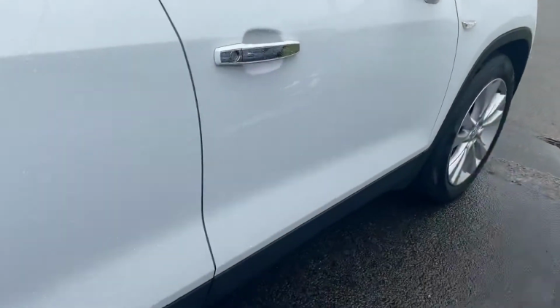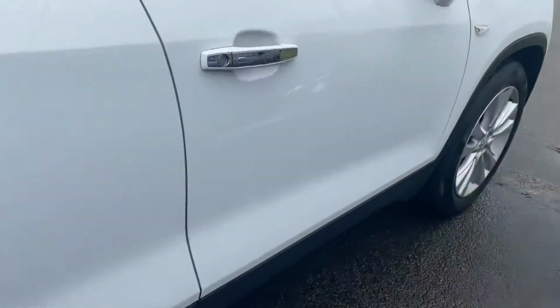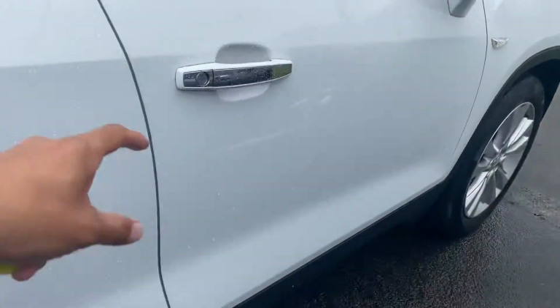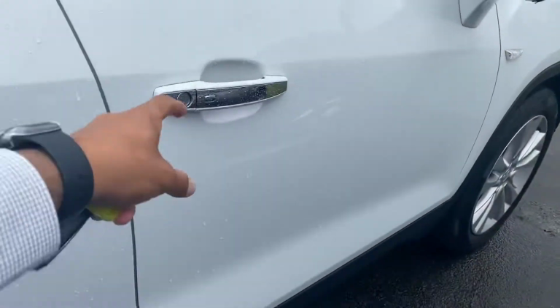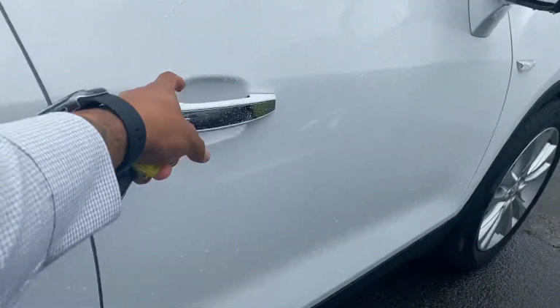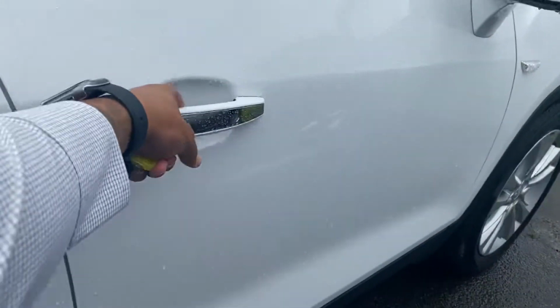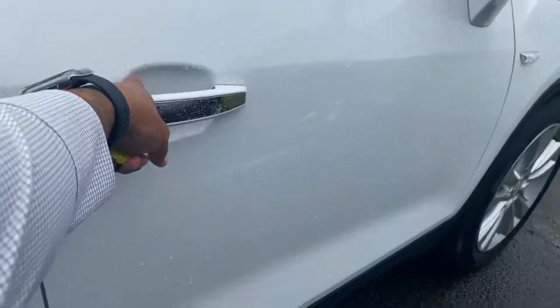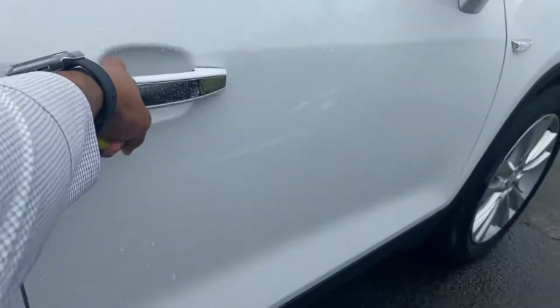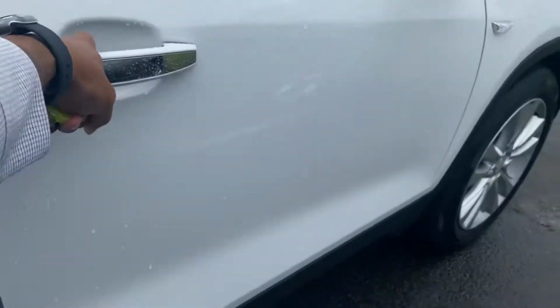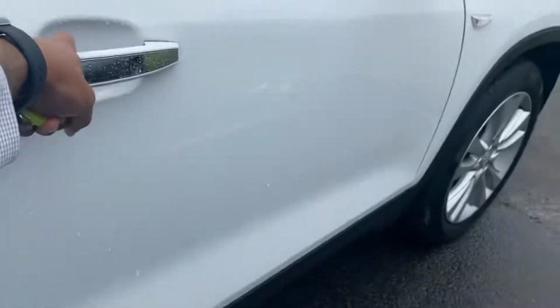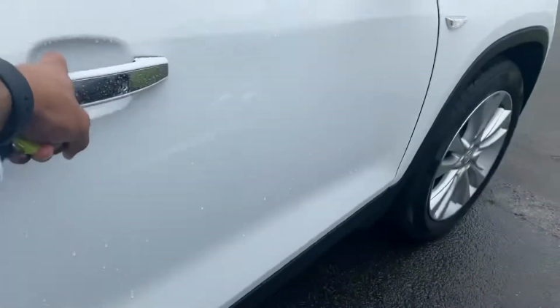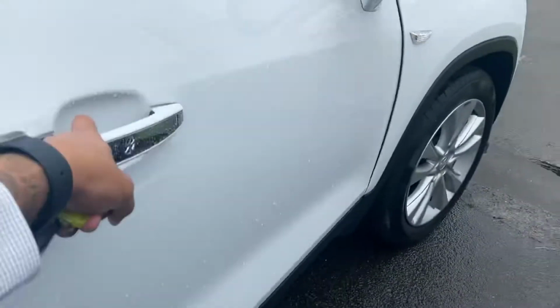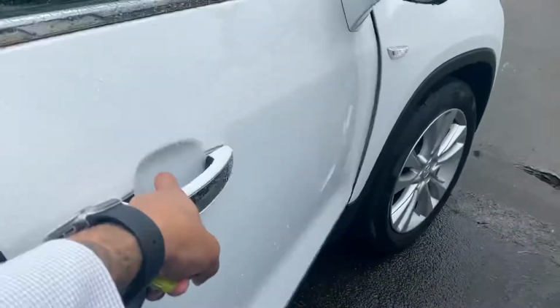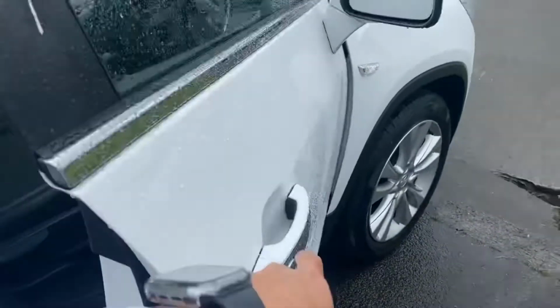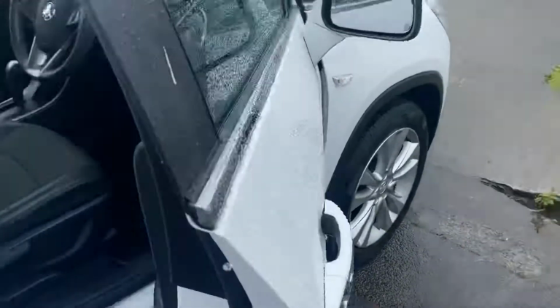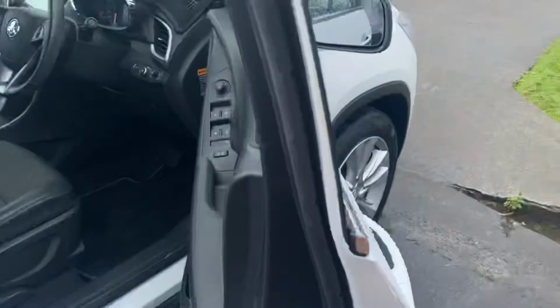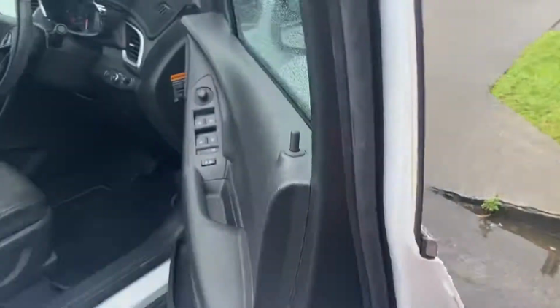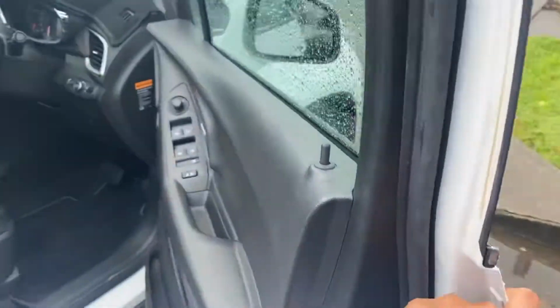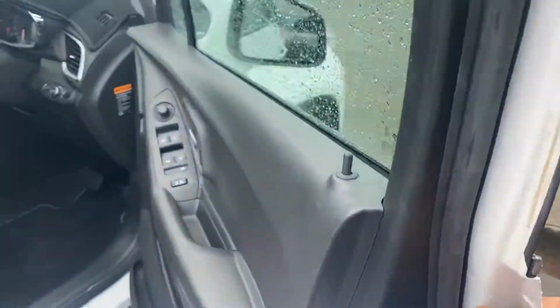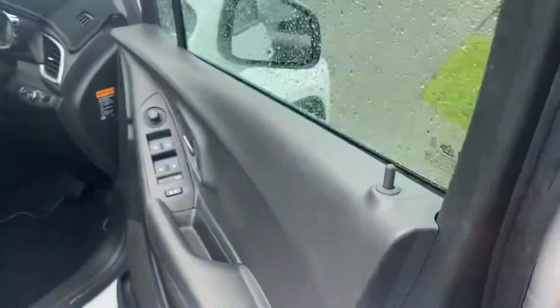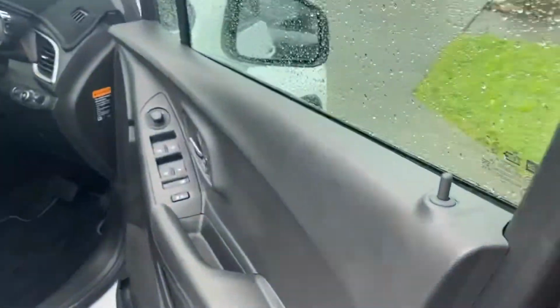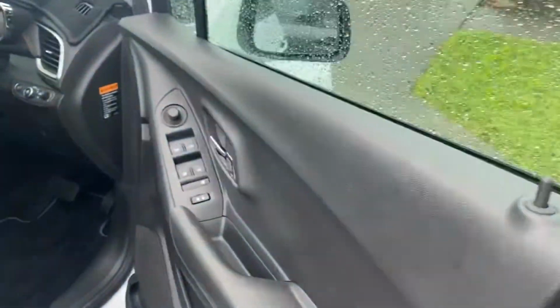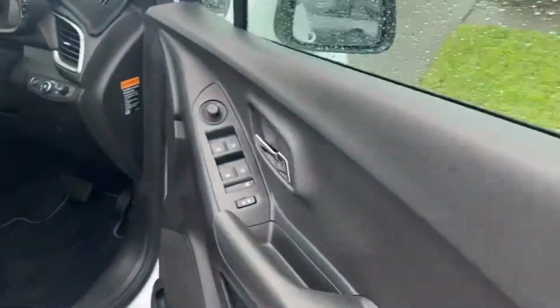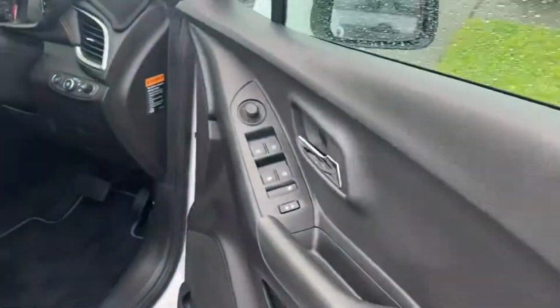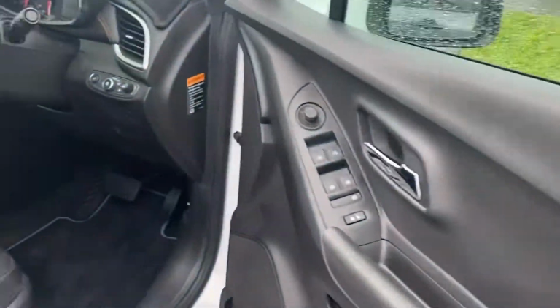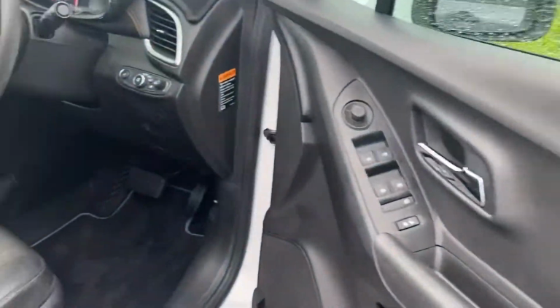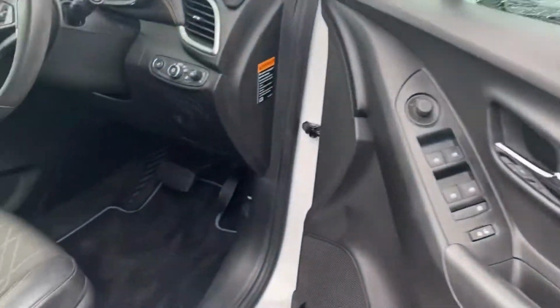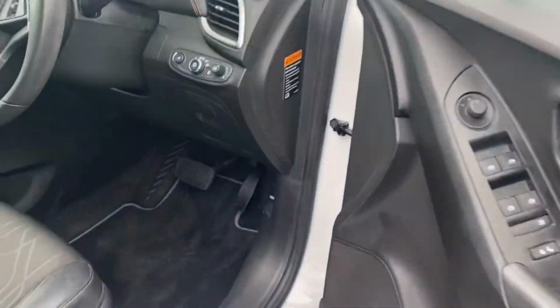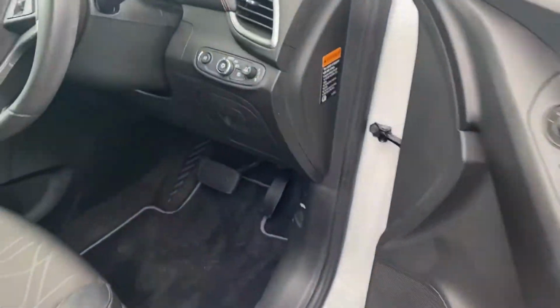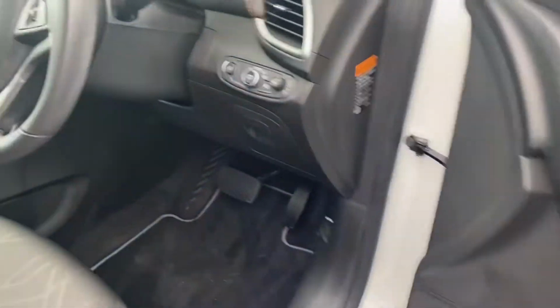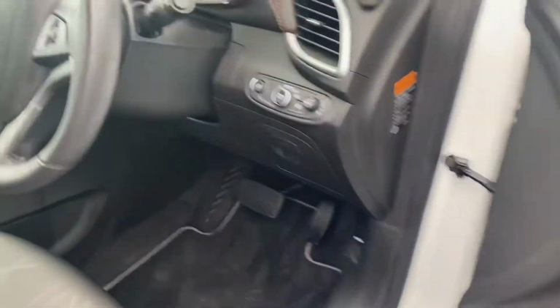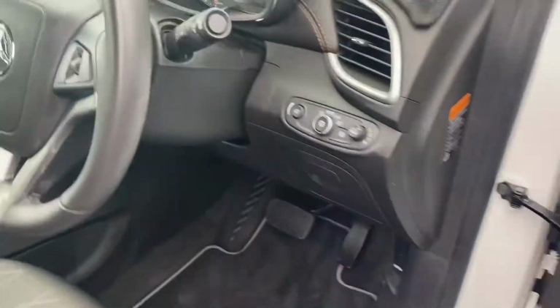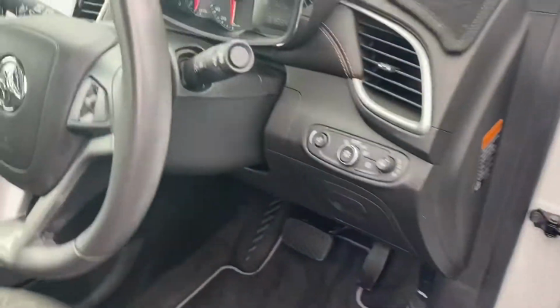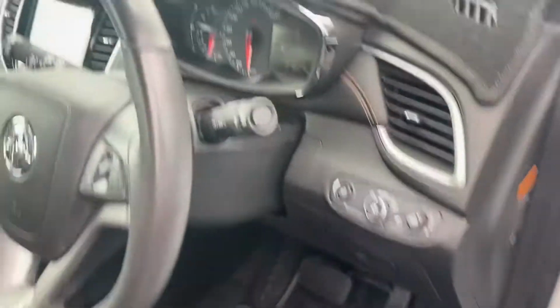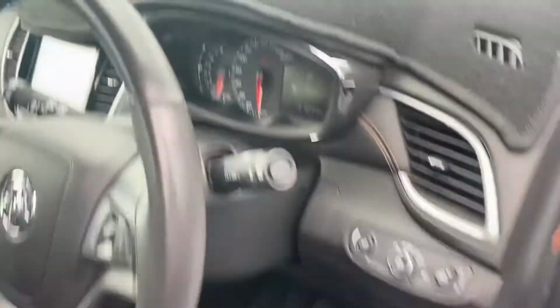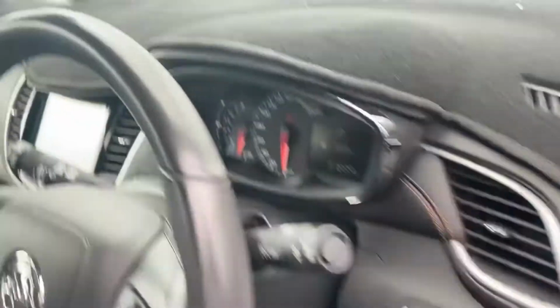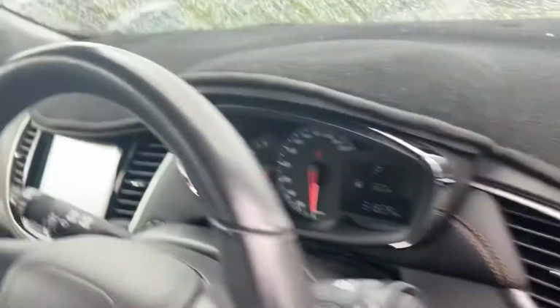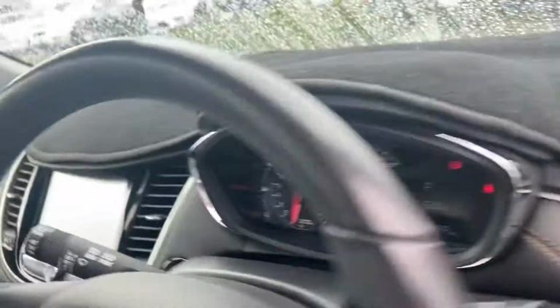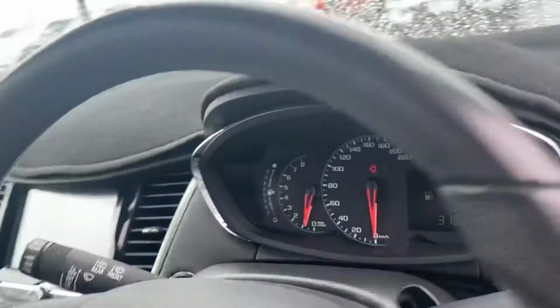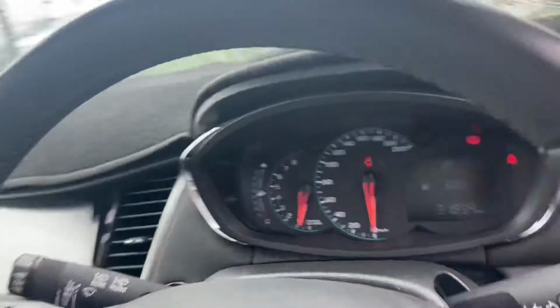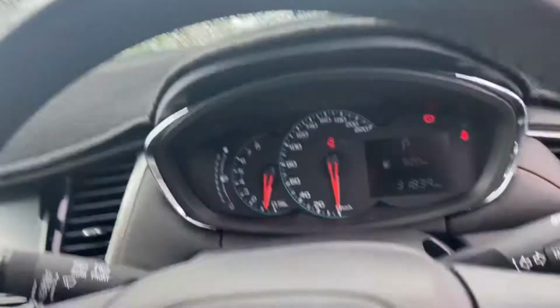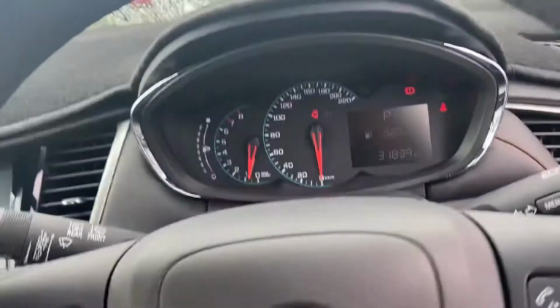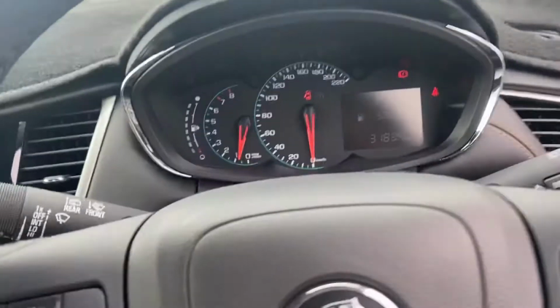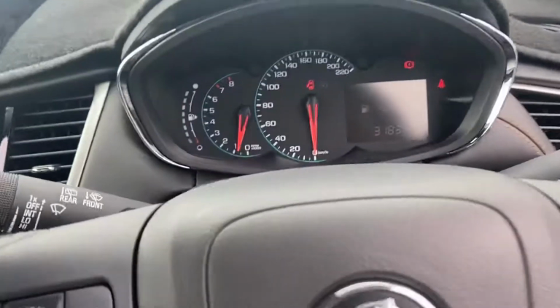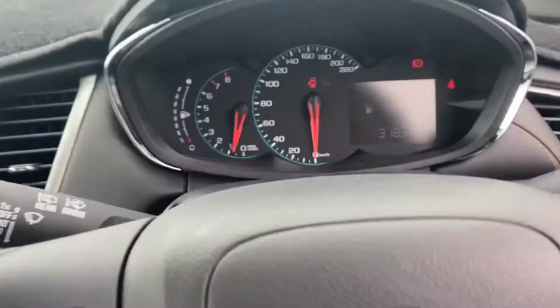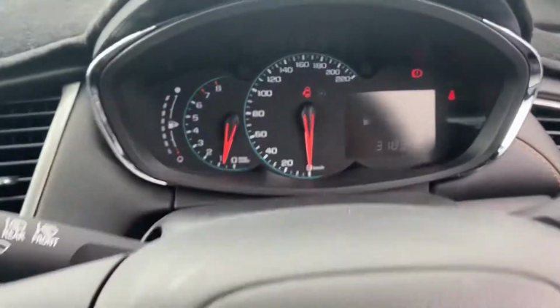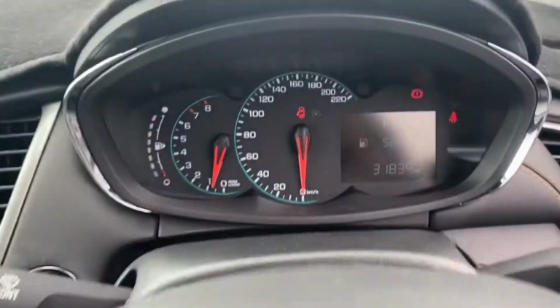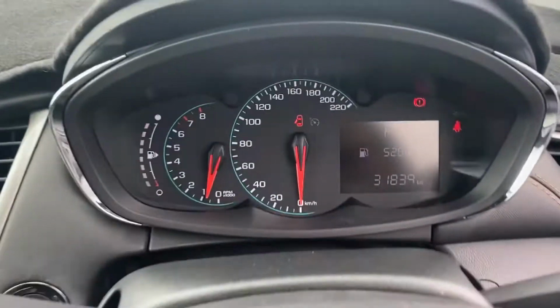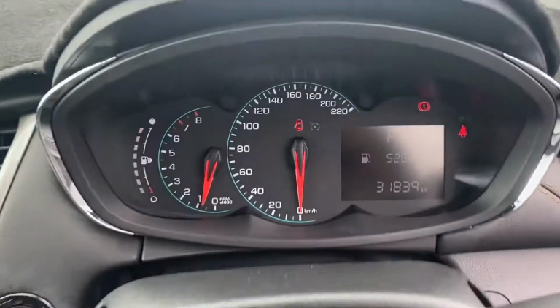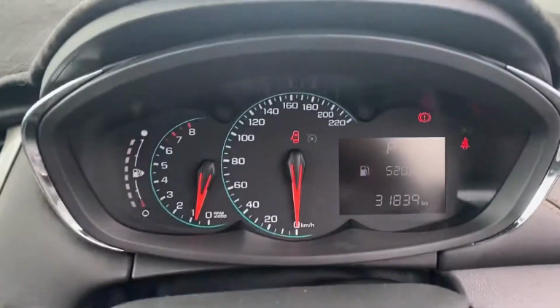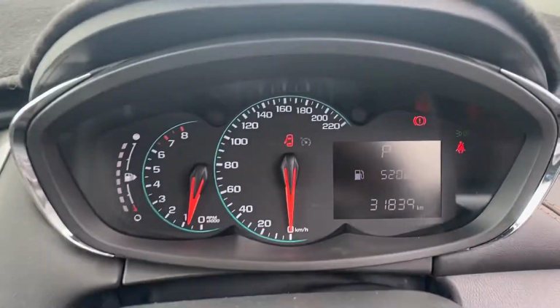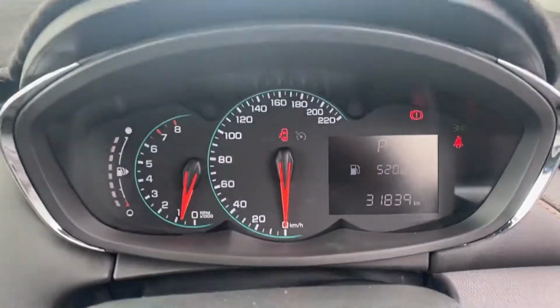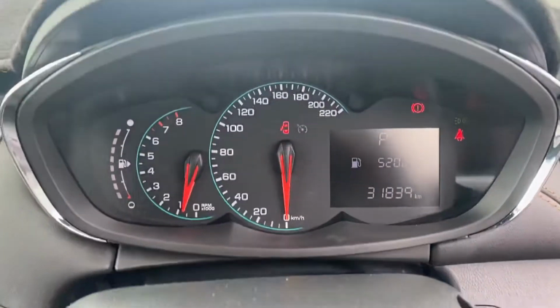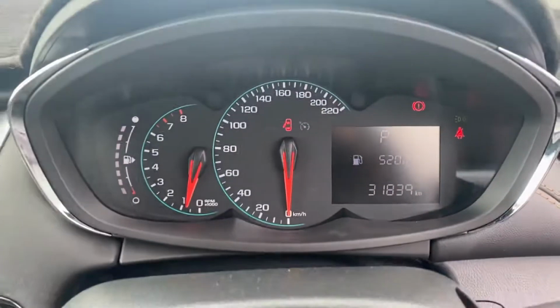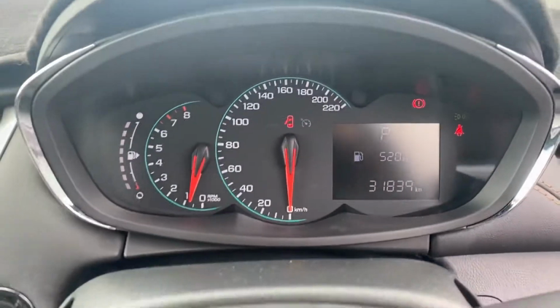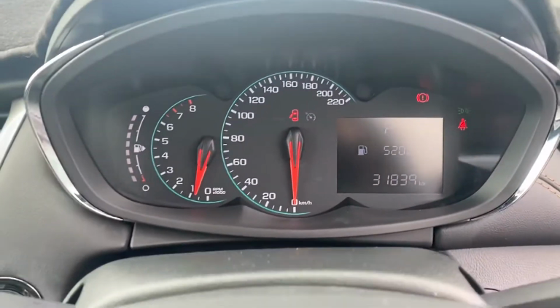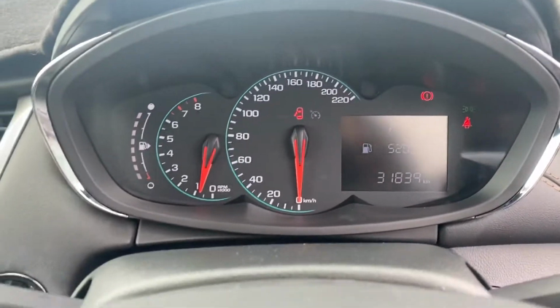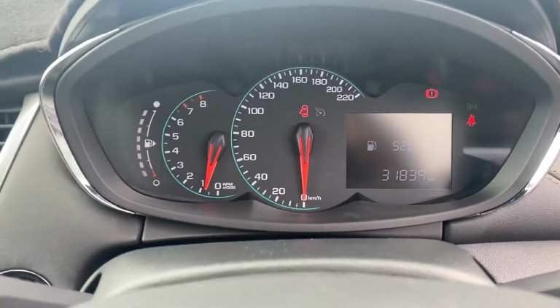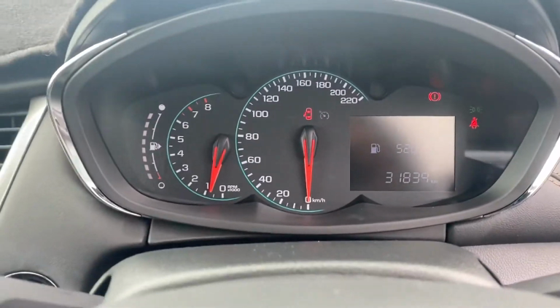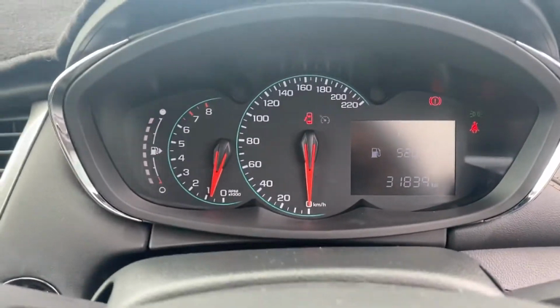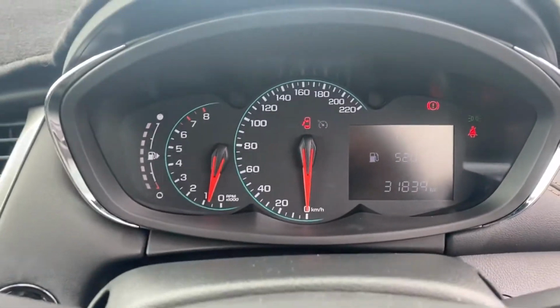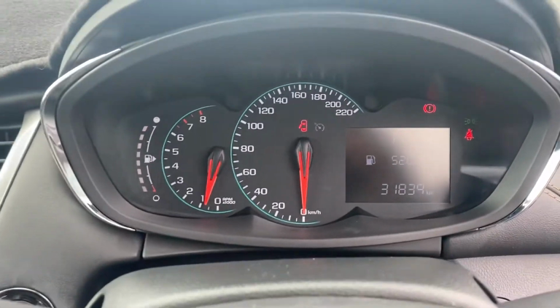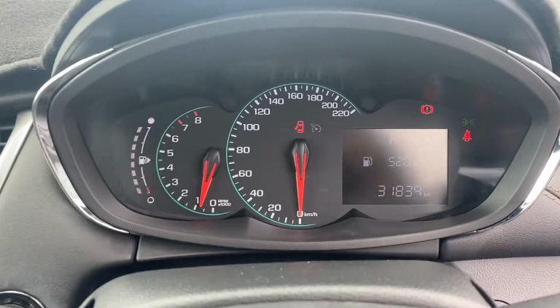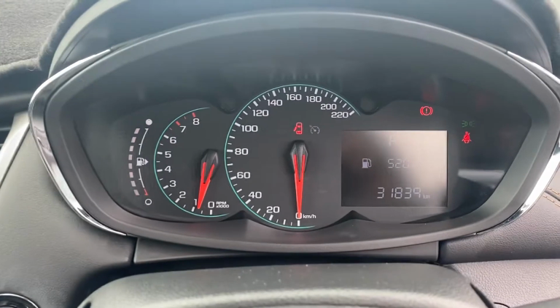Driver side door. So 301,000 k's on the clock.